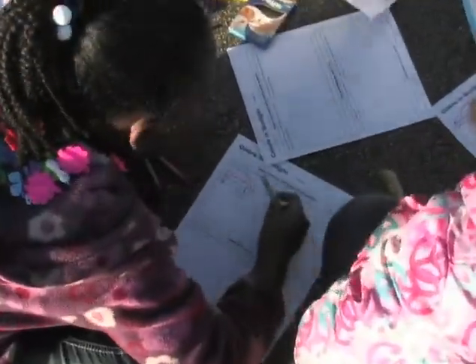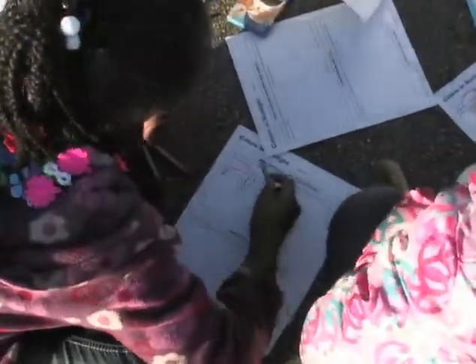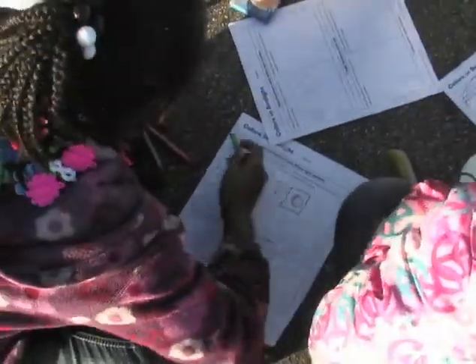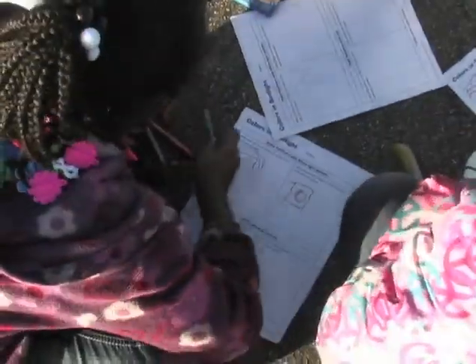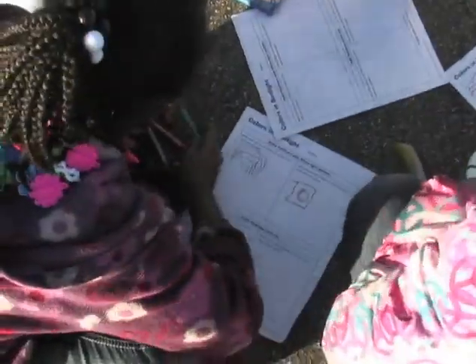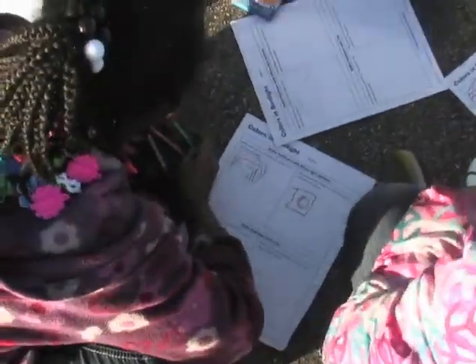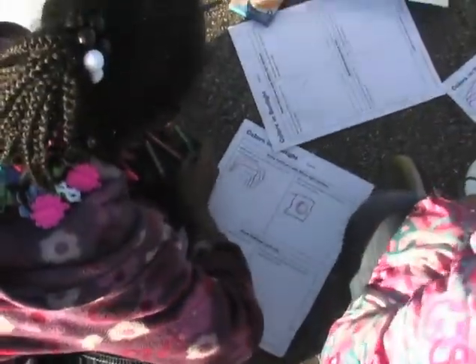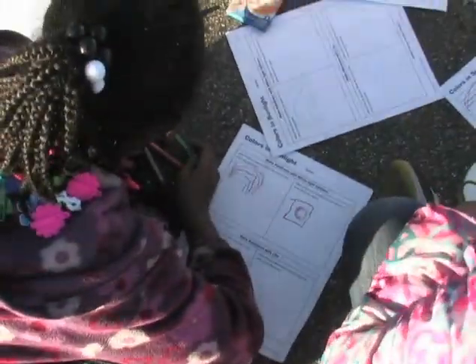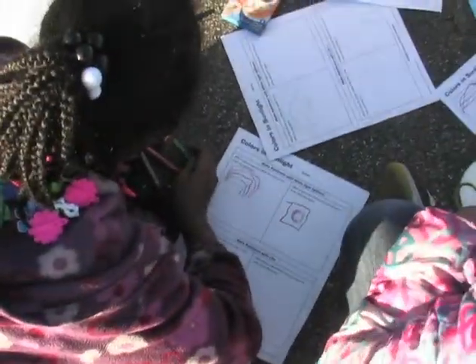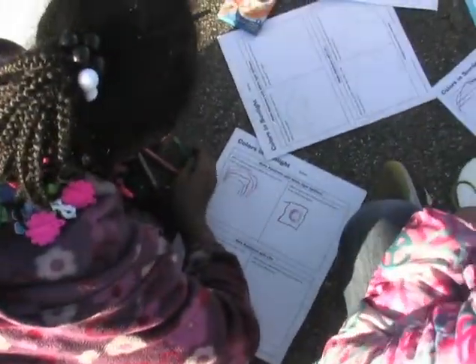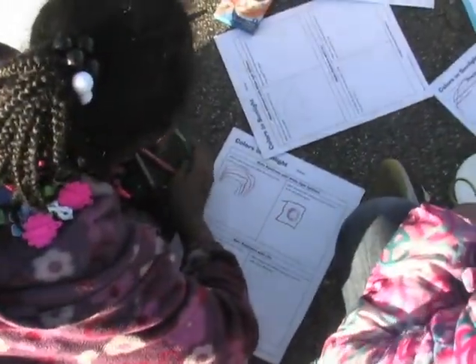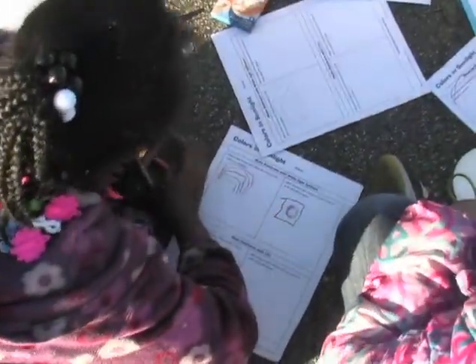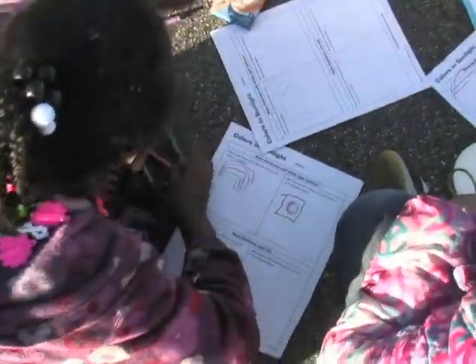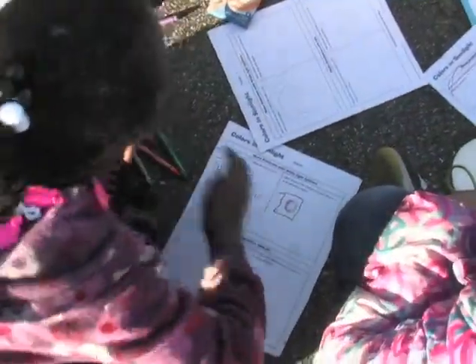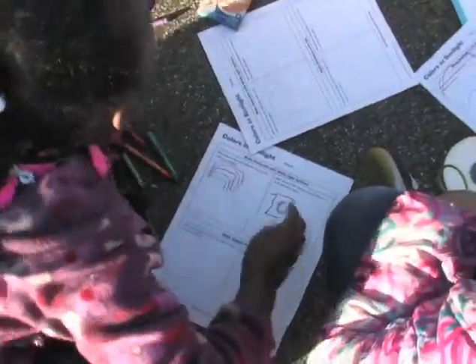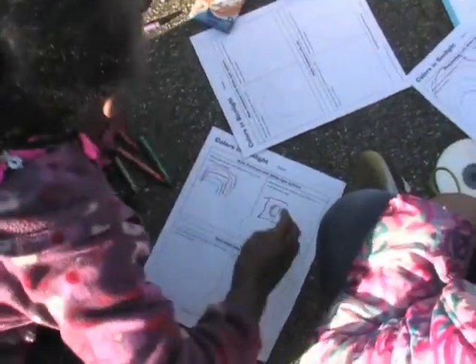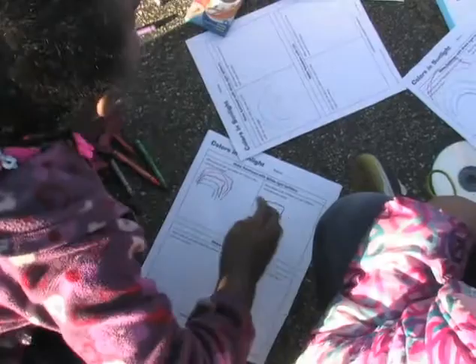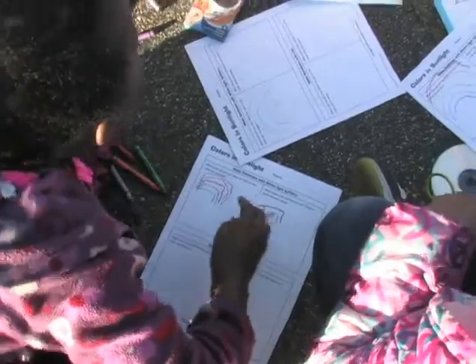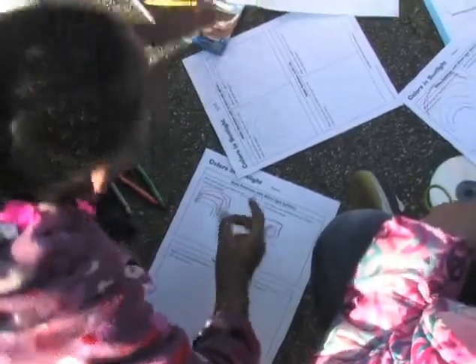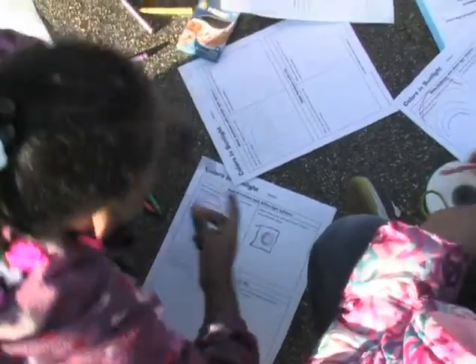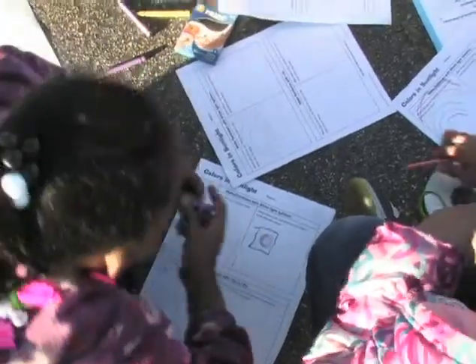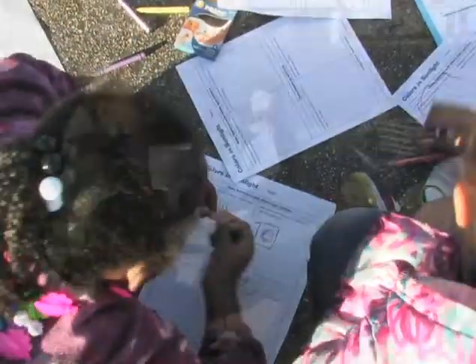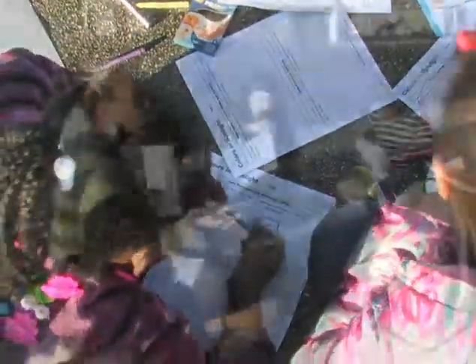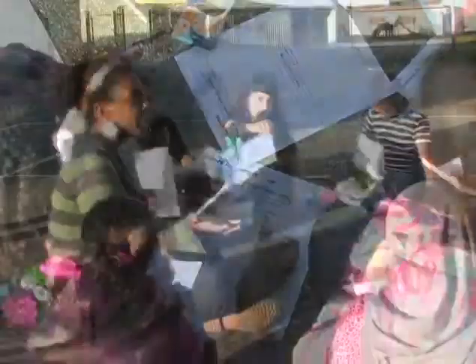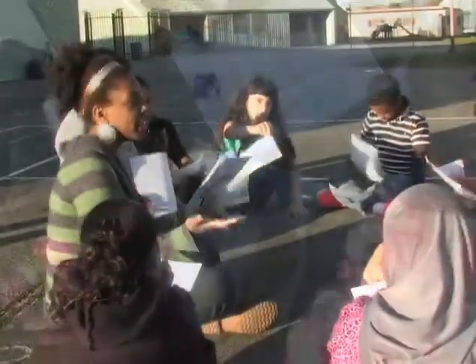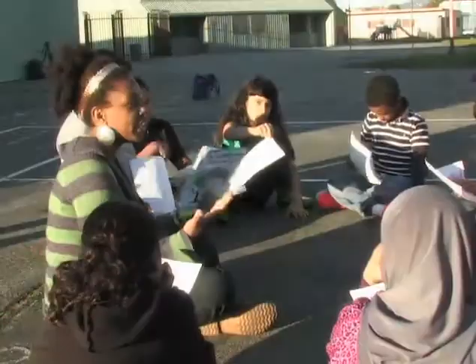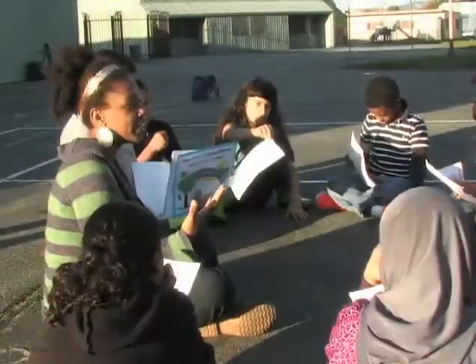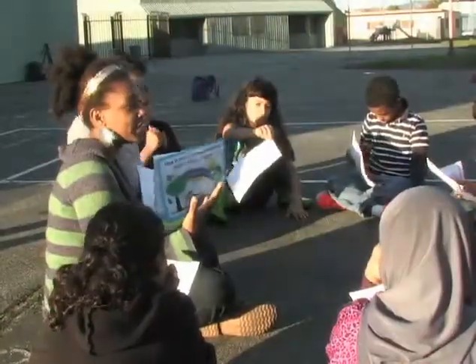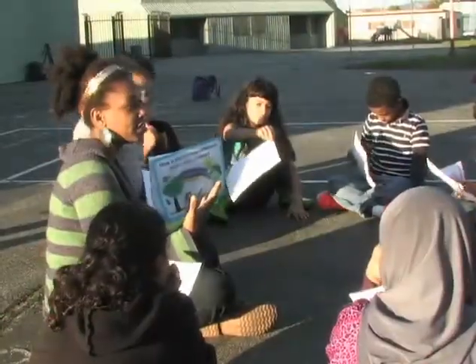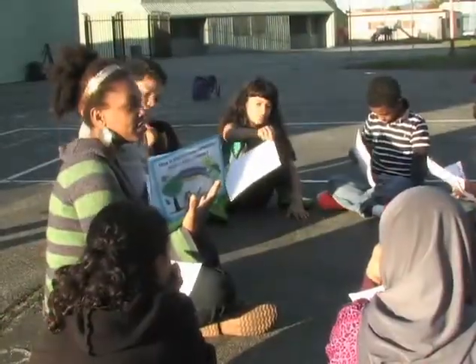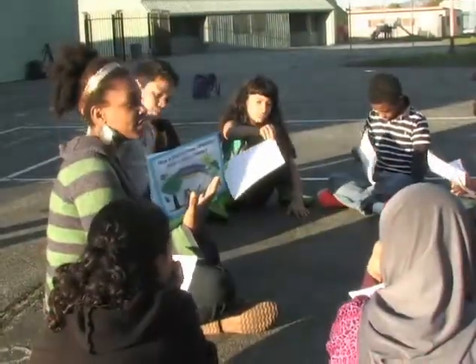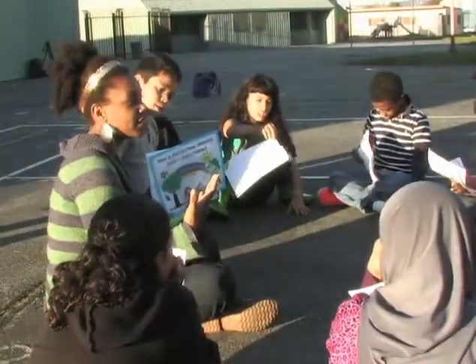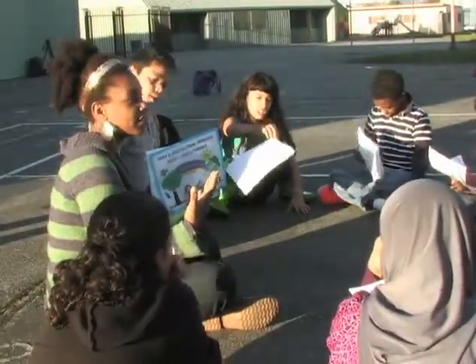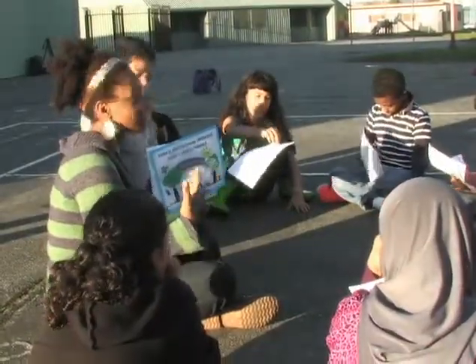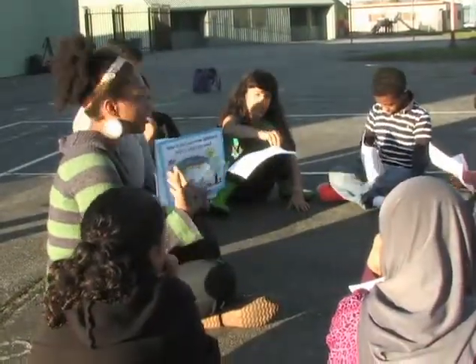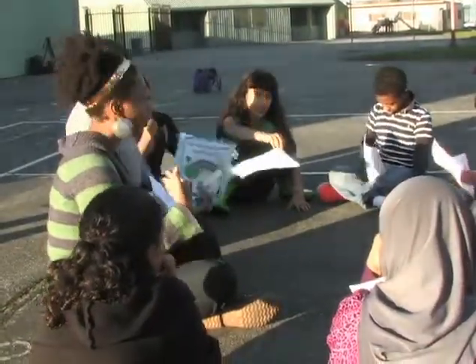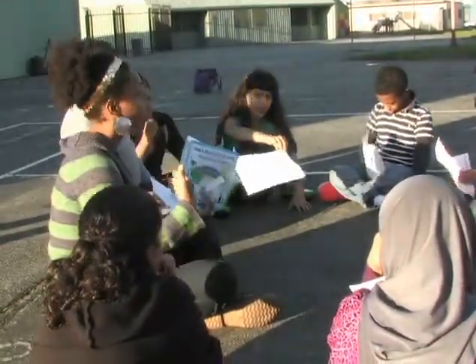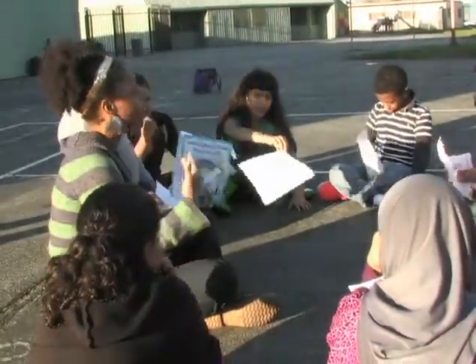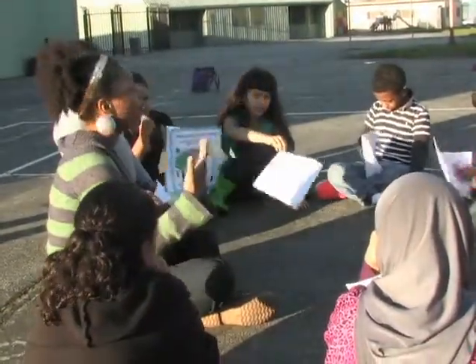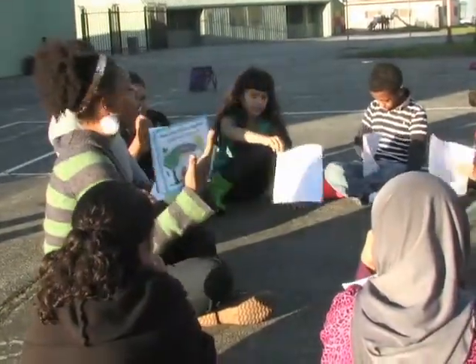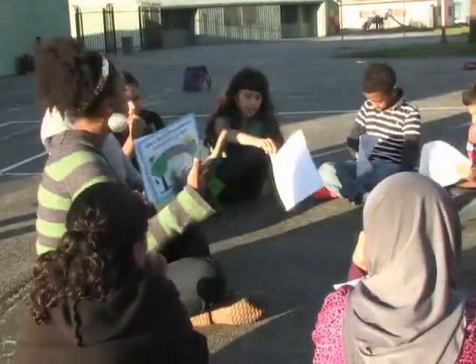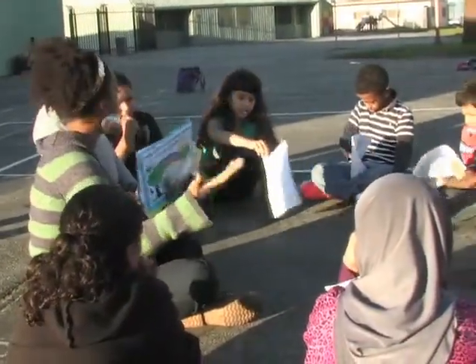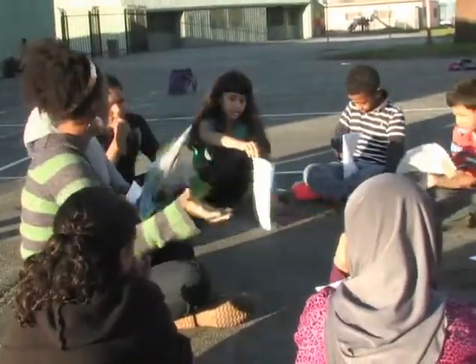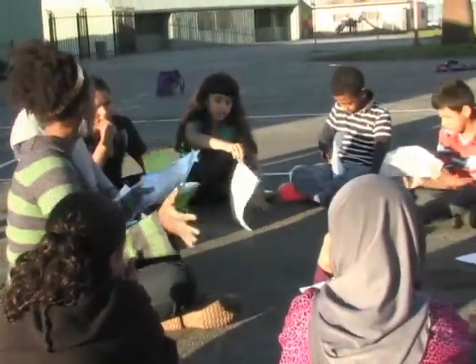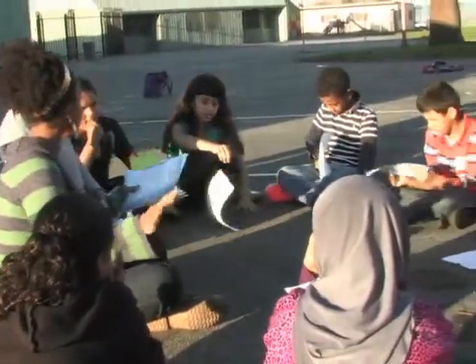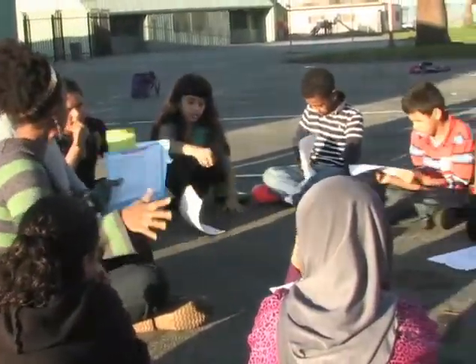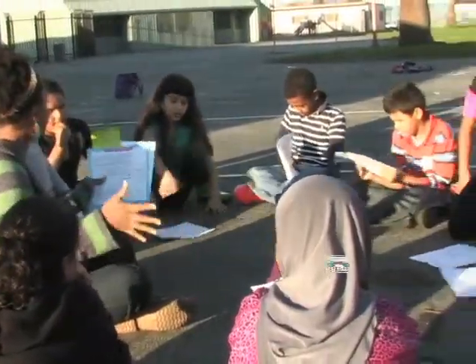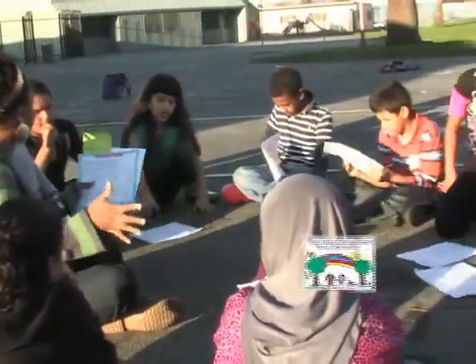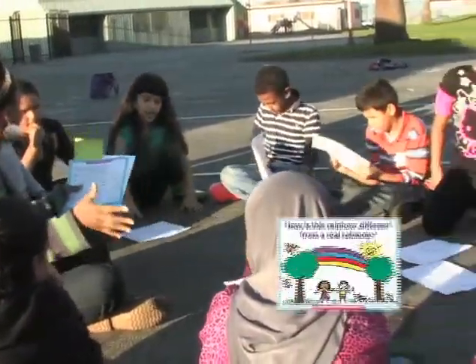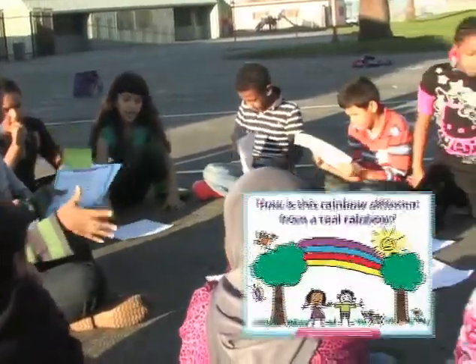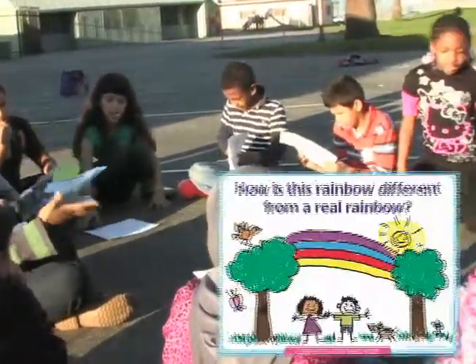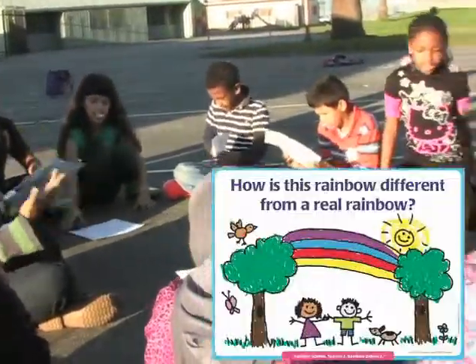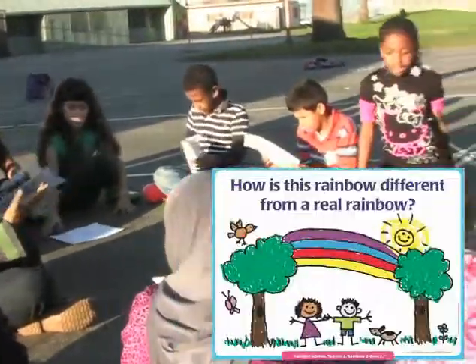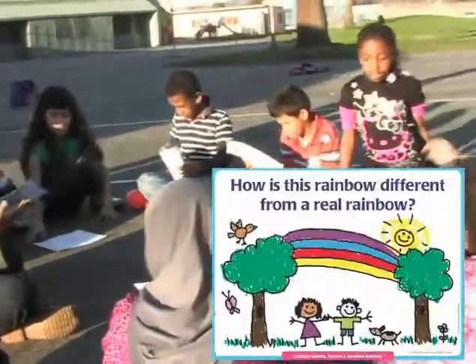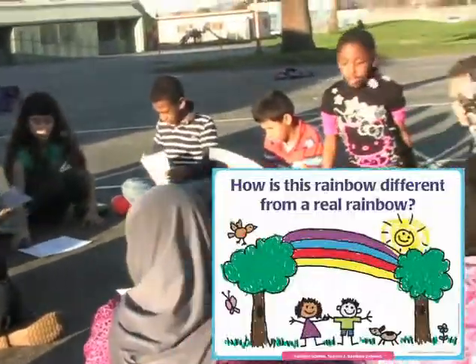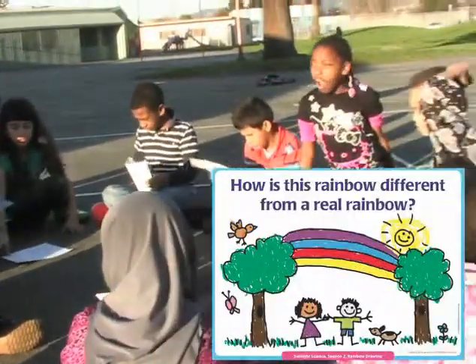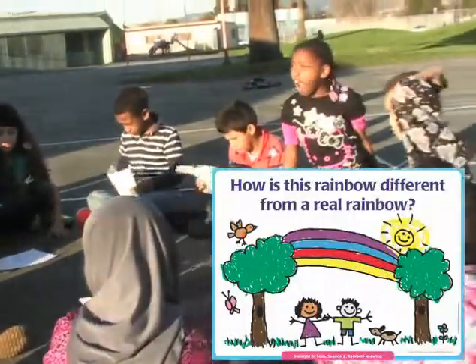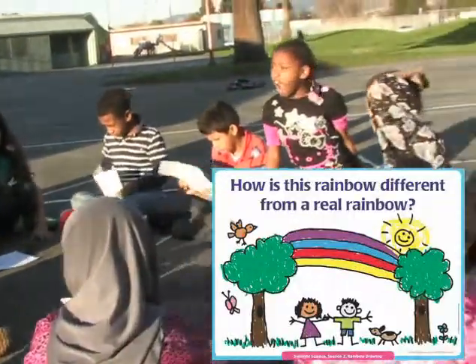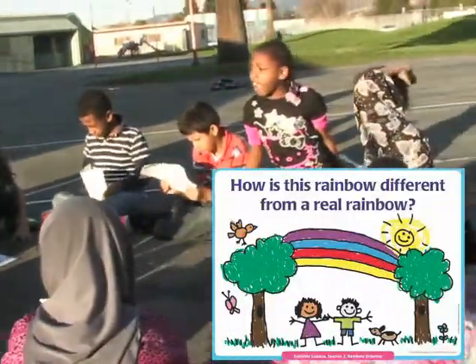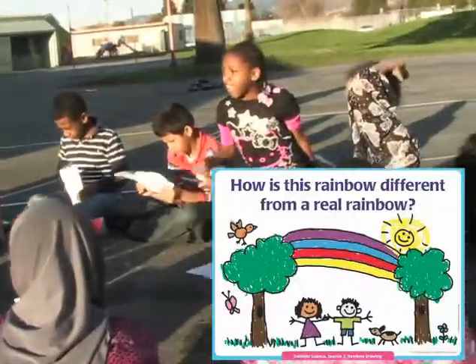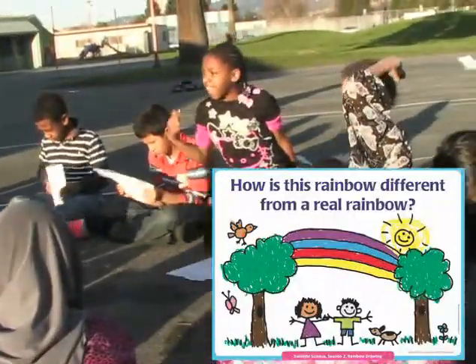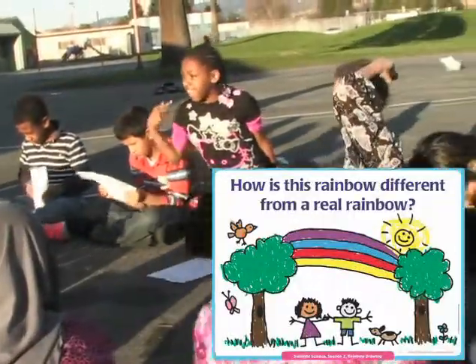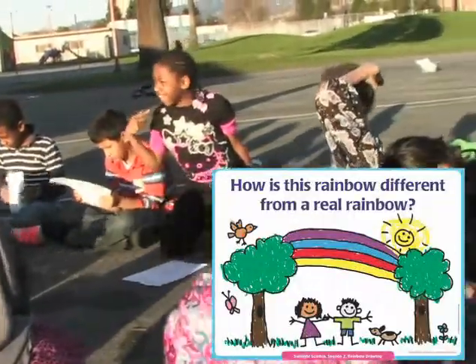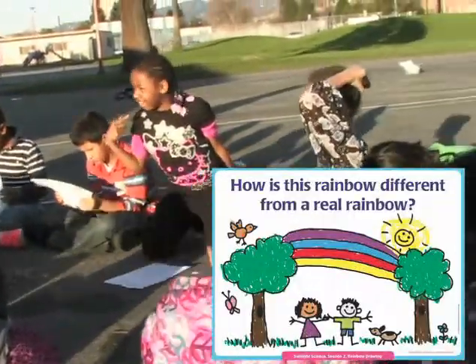These shapes can be very interesting. Afterwards, the kids compare the rainbows they just made with a typical drawing of a rainbow, considering how this rainbow is different from a real rainbow.